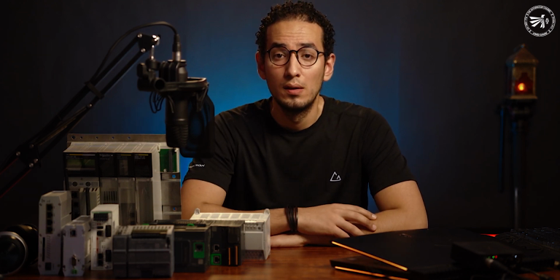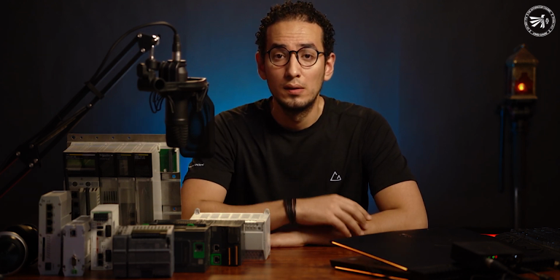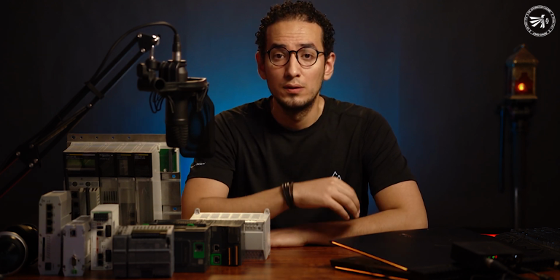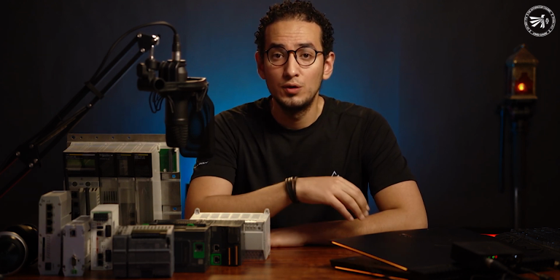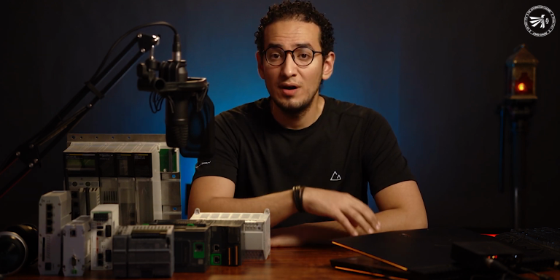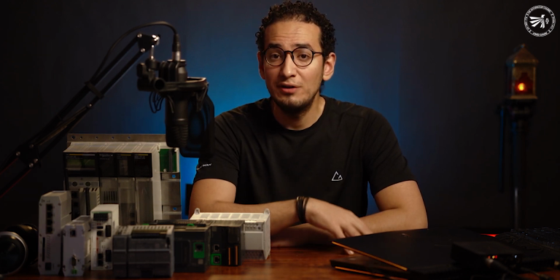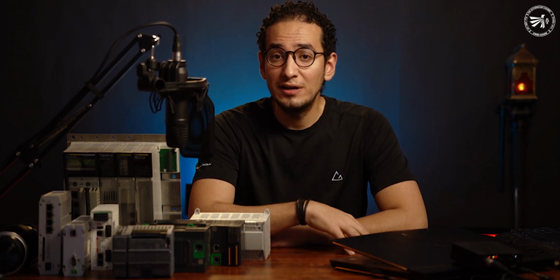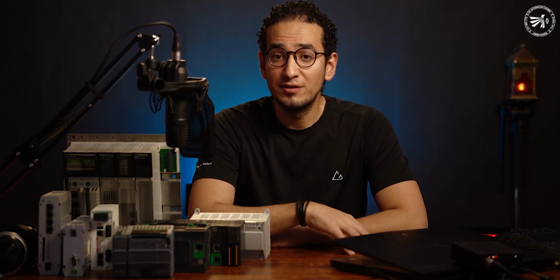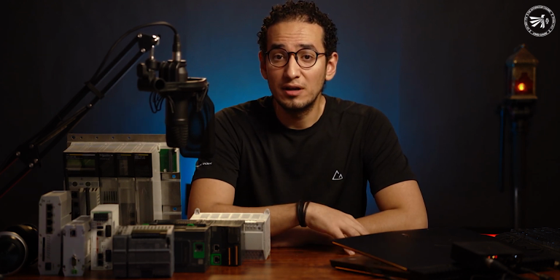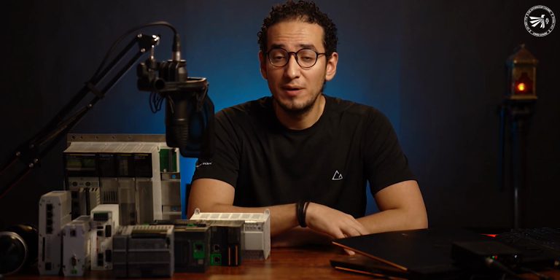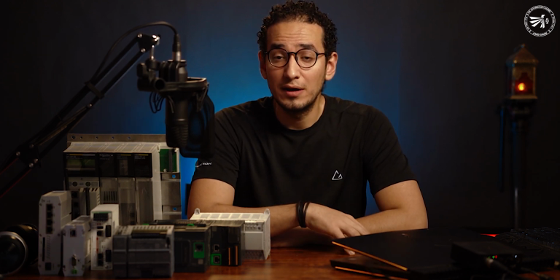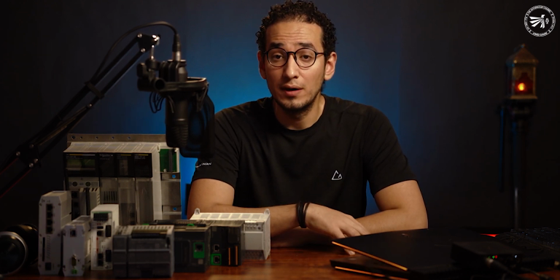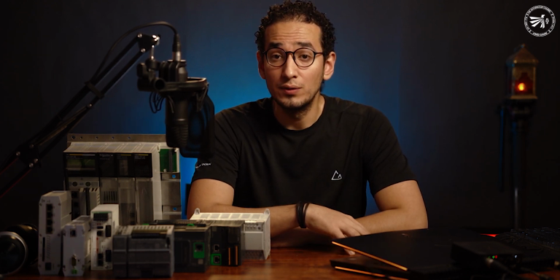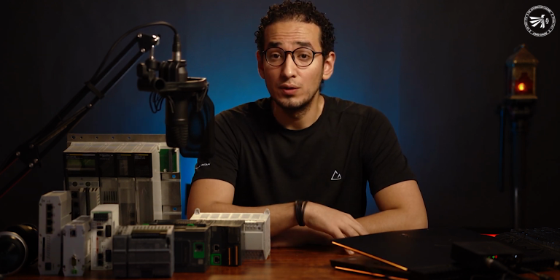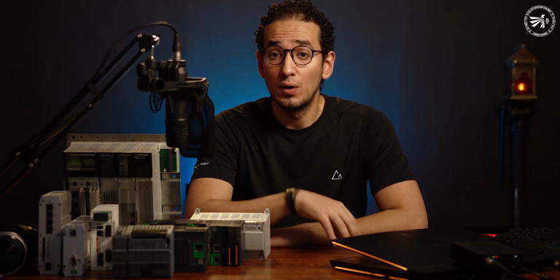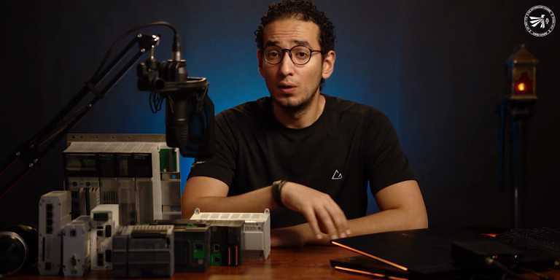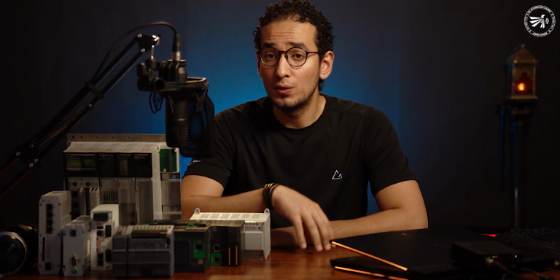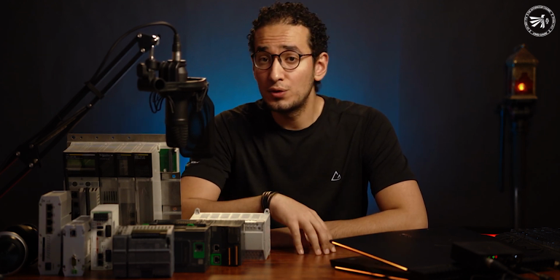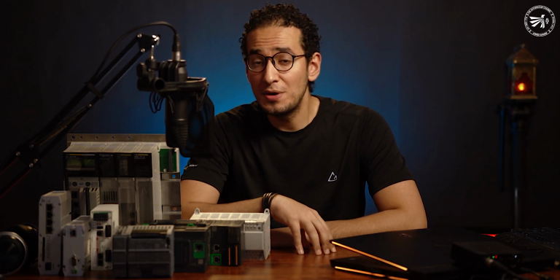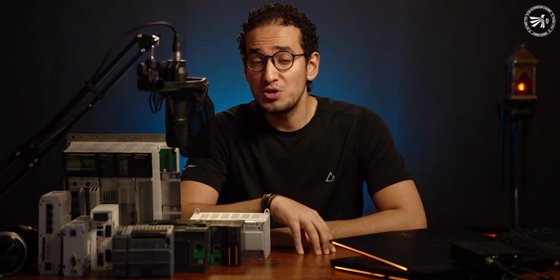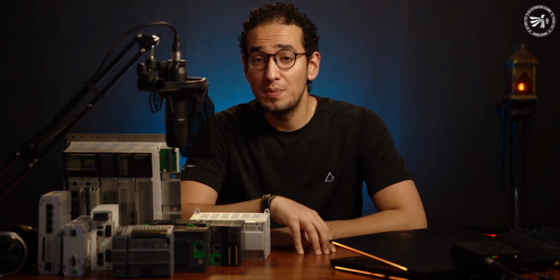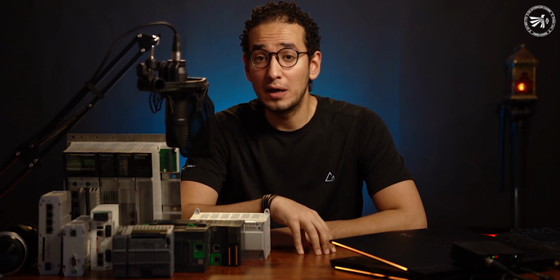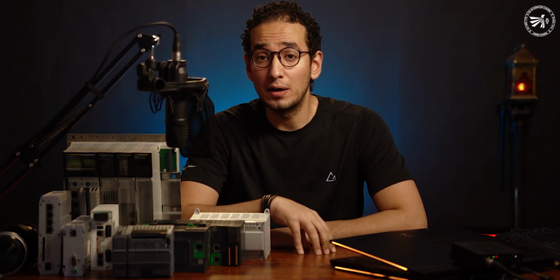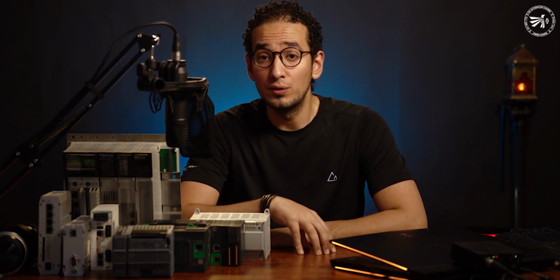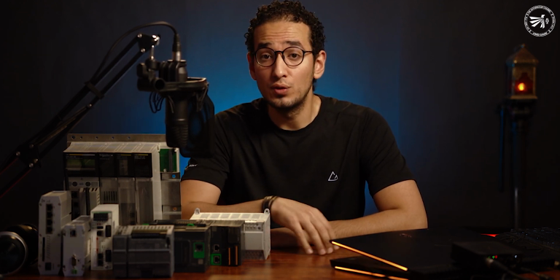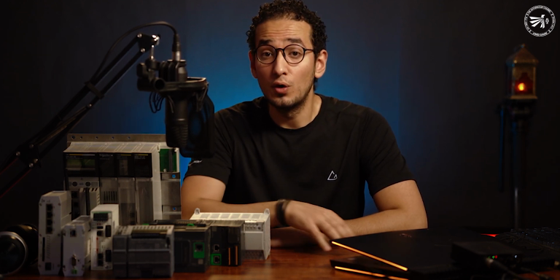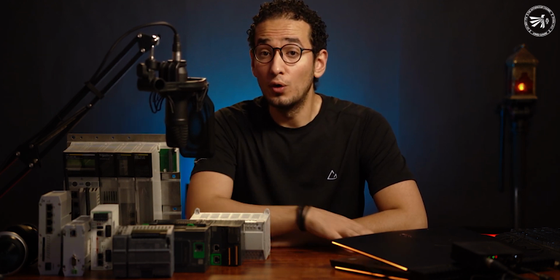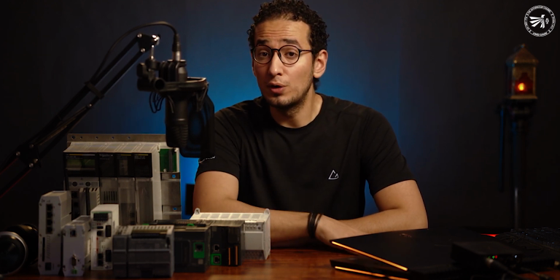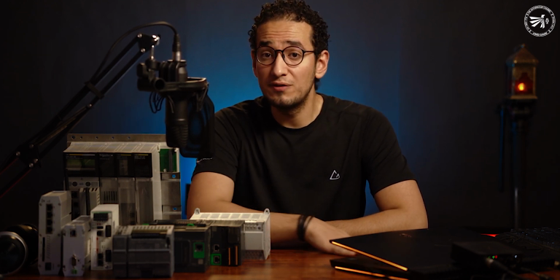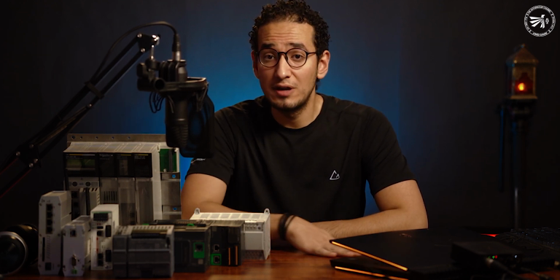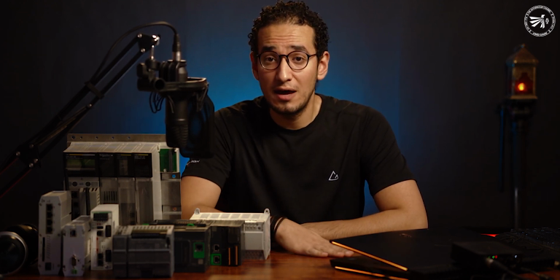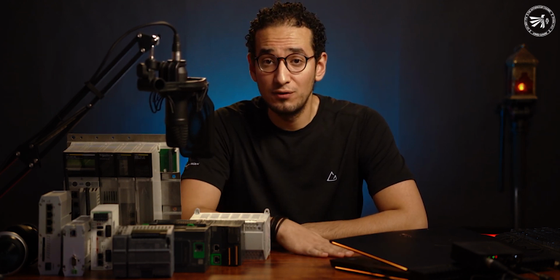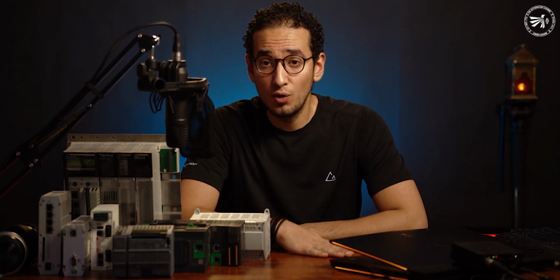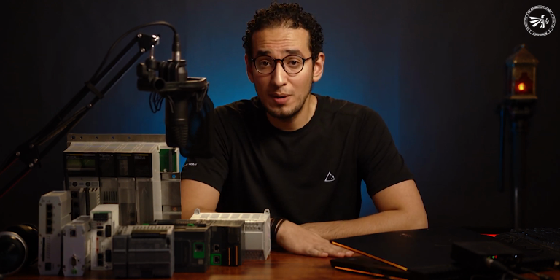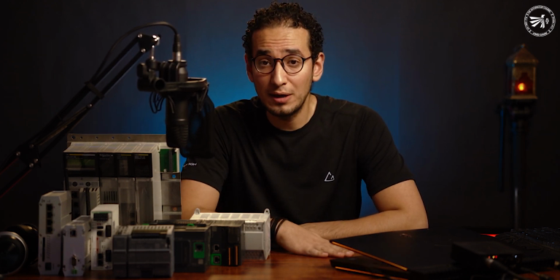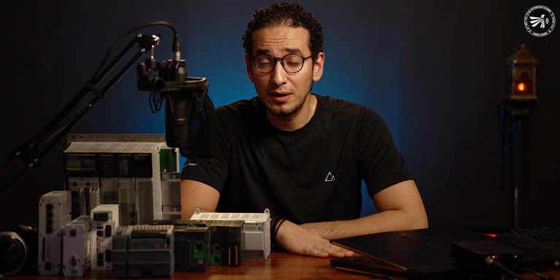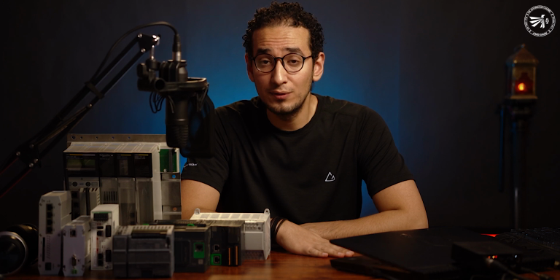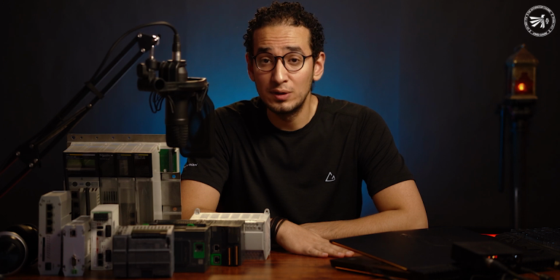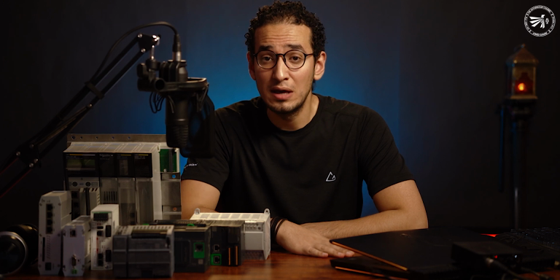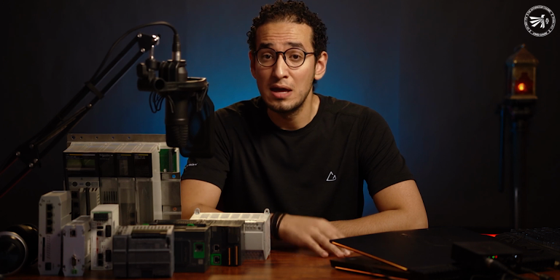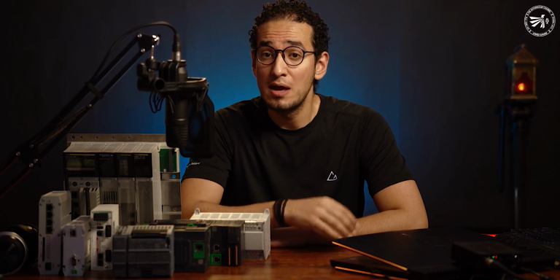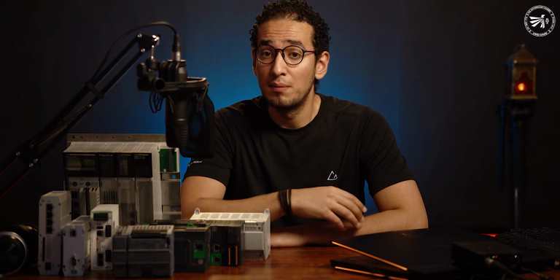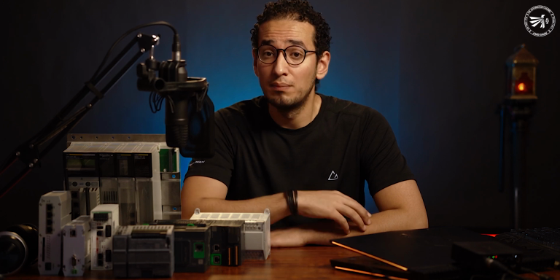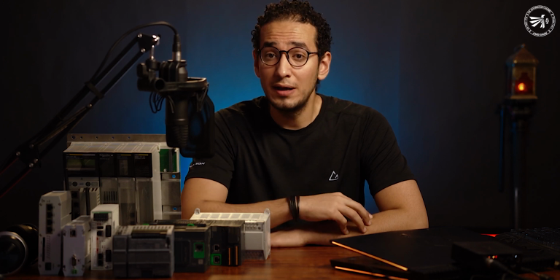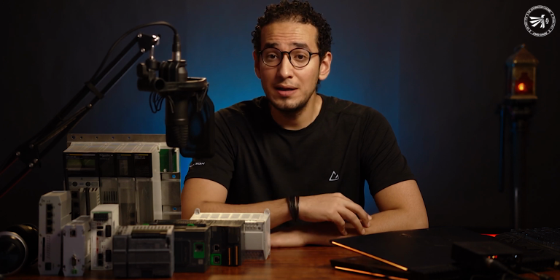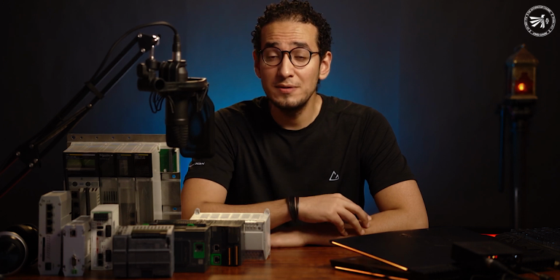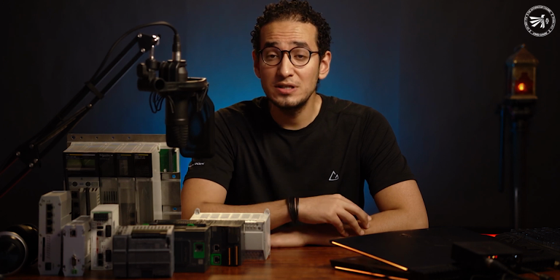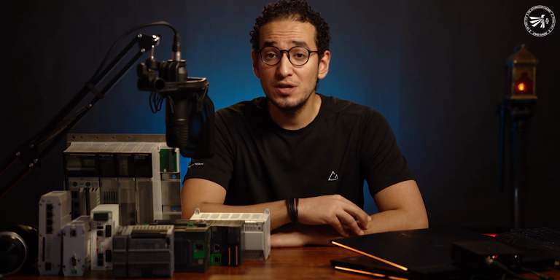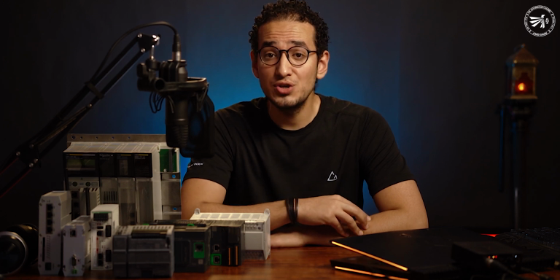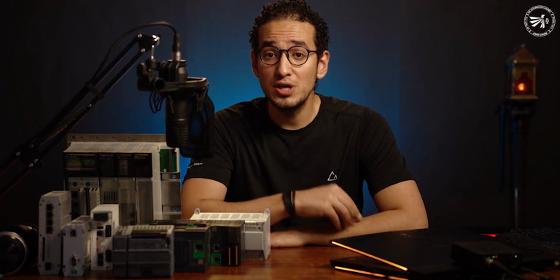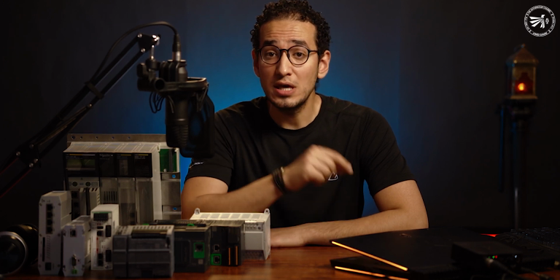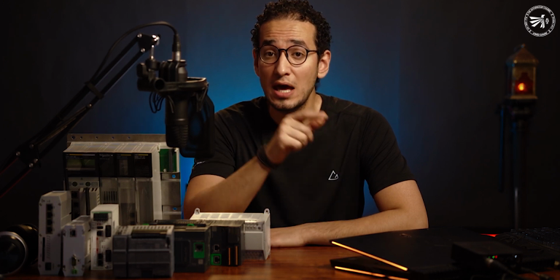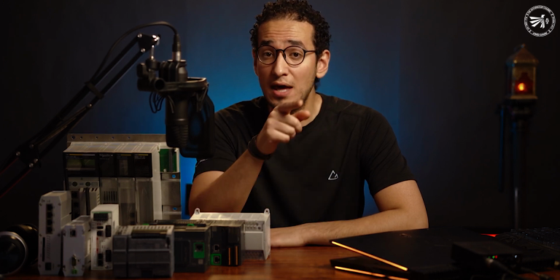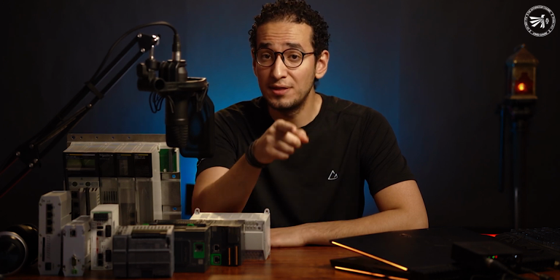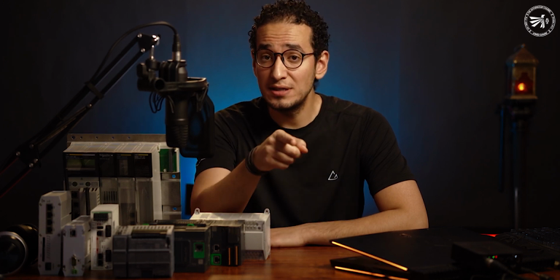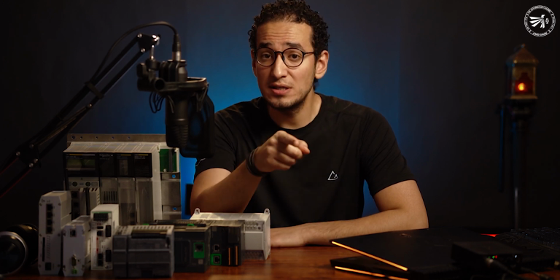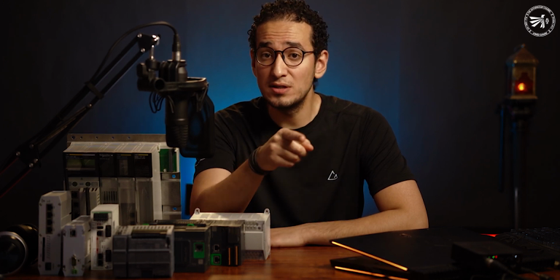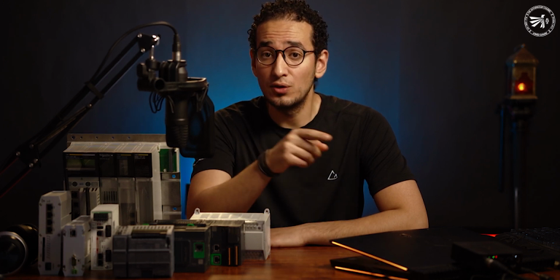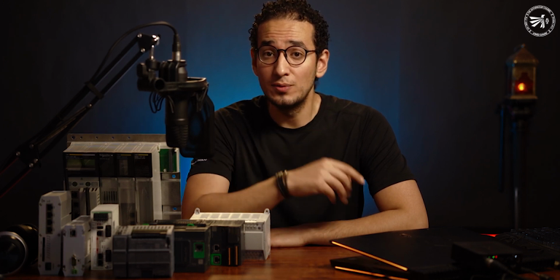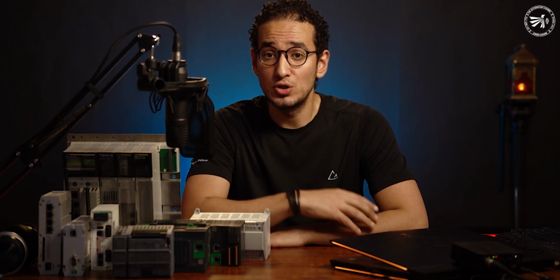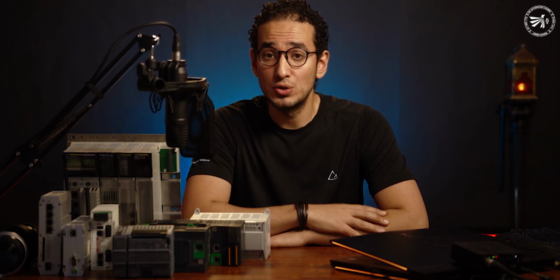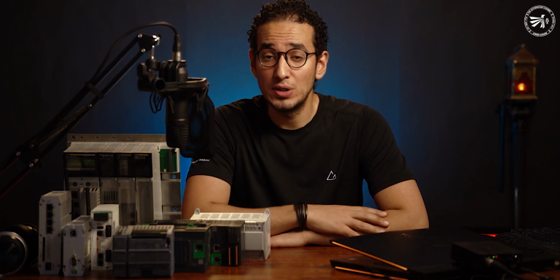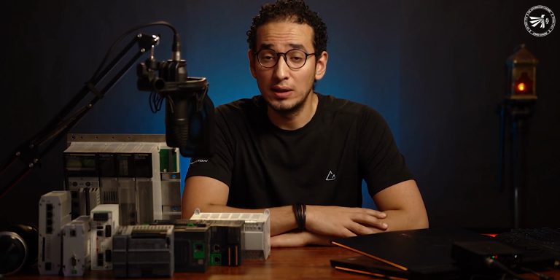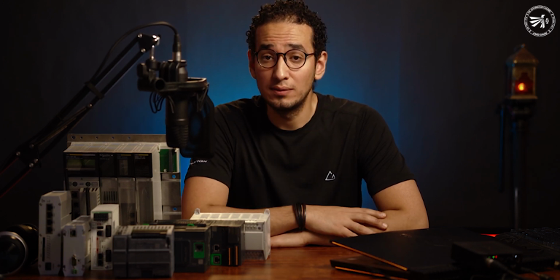Whether you have an electrical background, an automation background, or even no background at all — my name is AG and this is the Automation Channel.